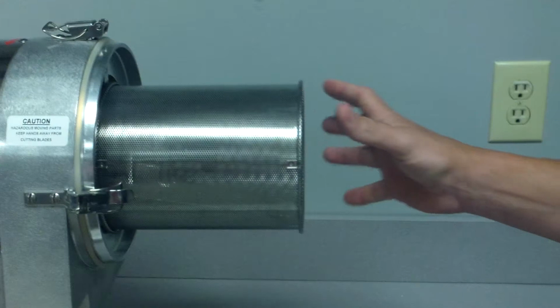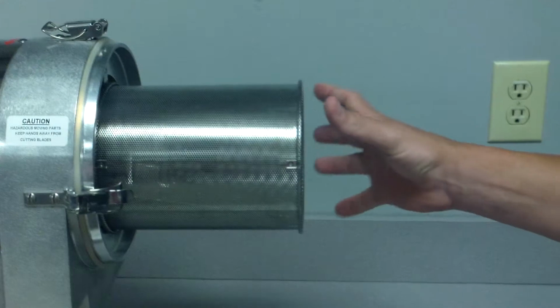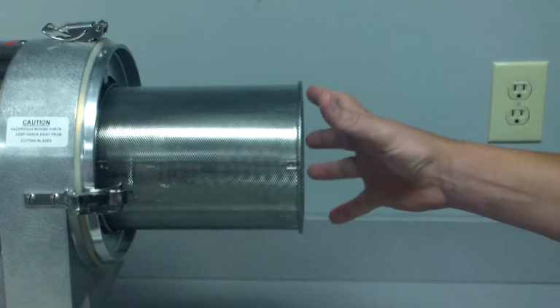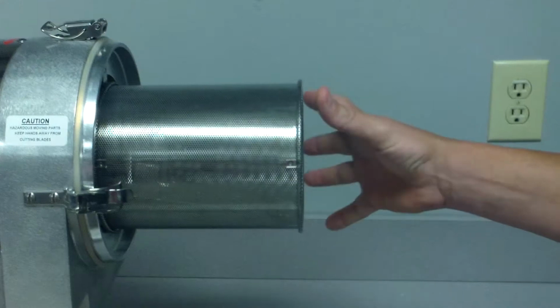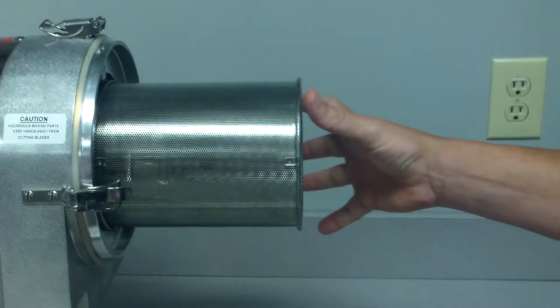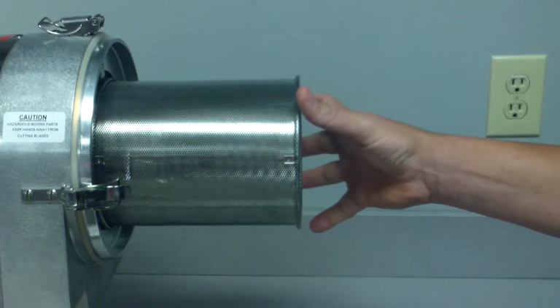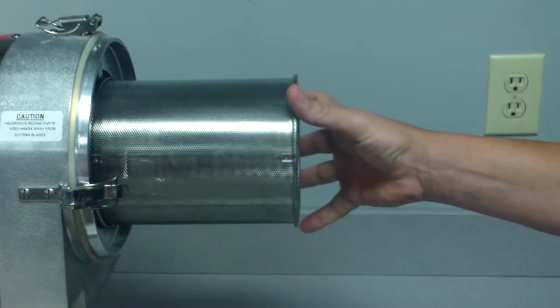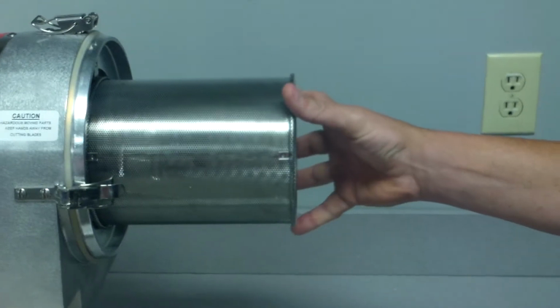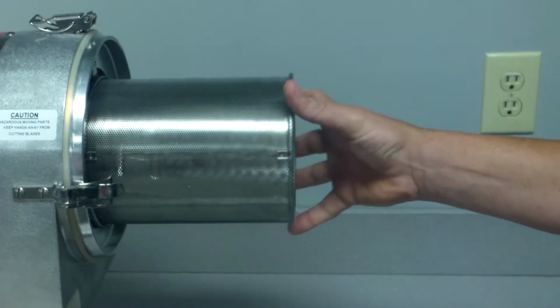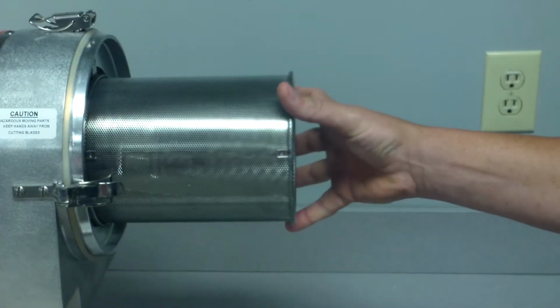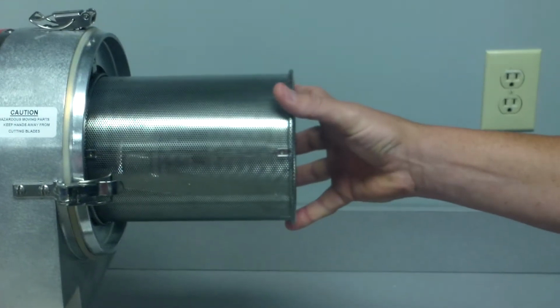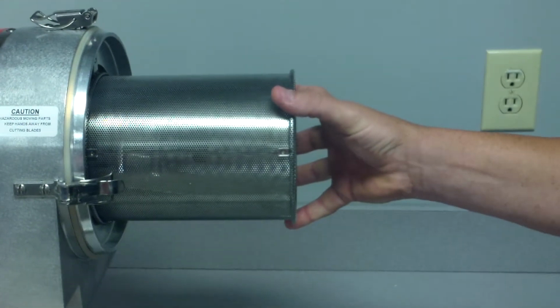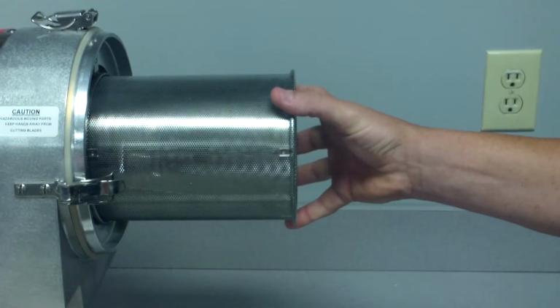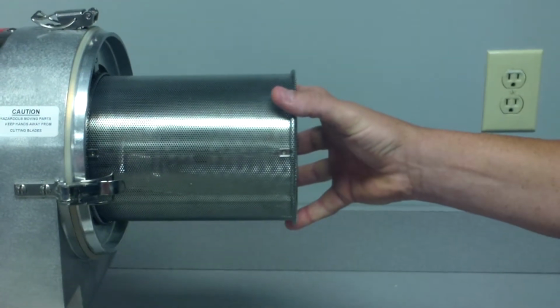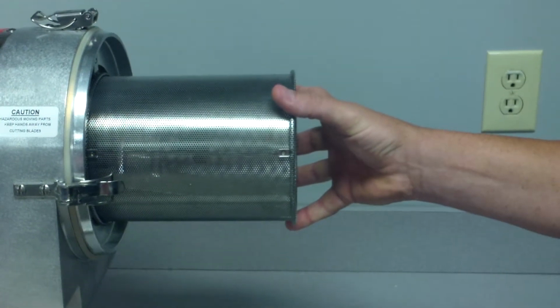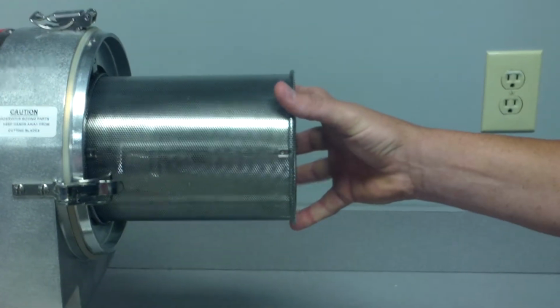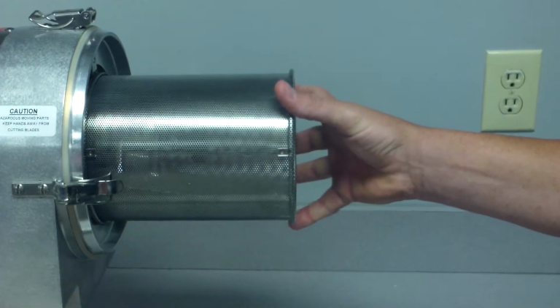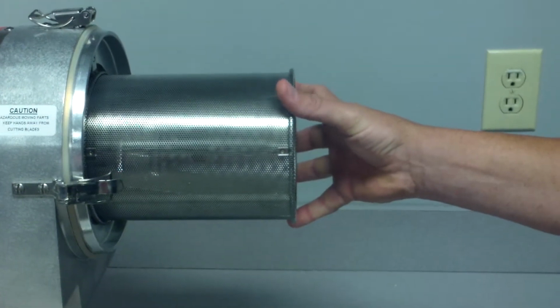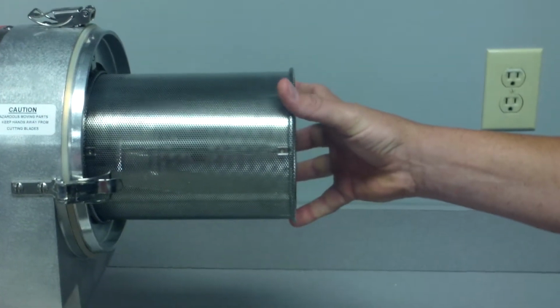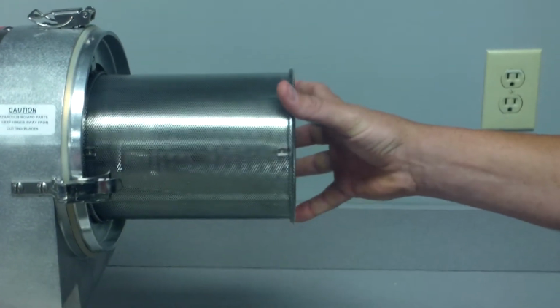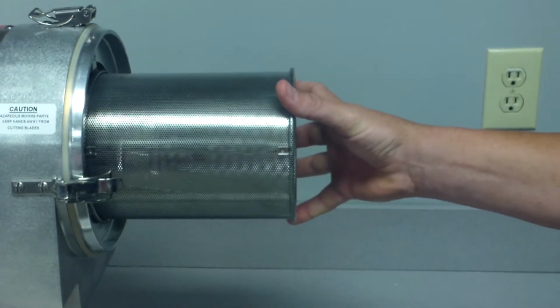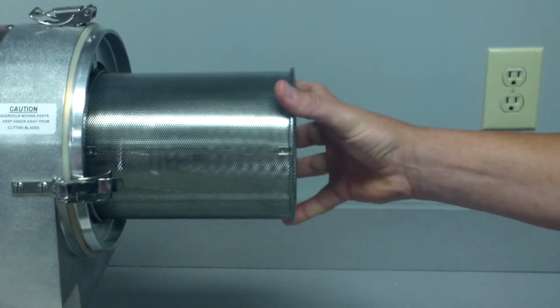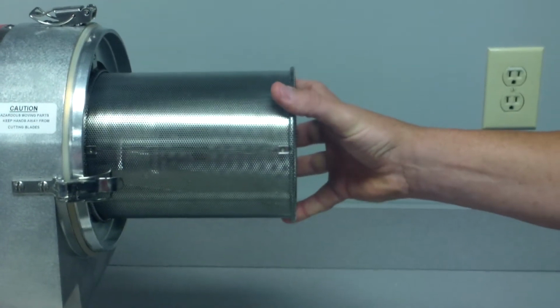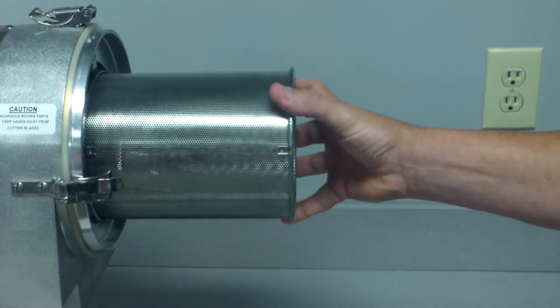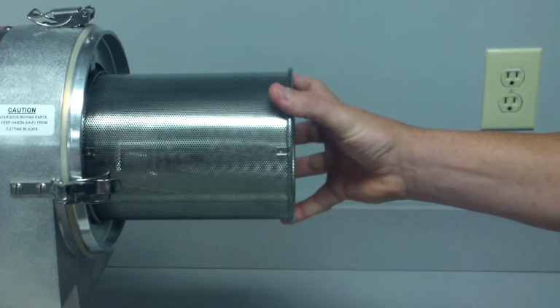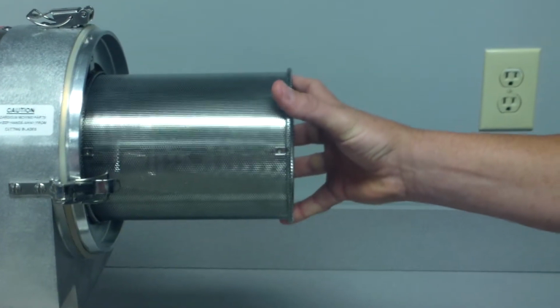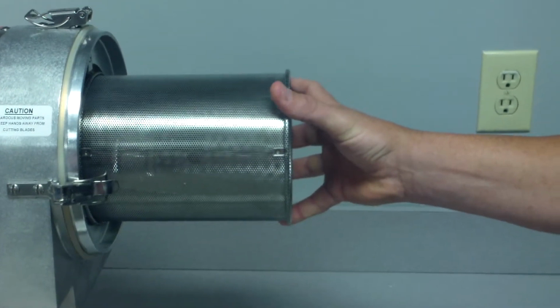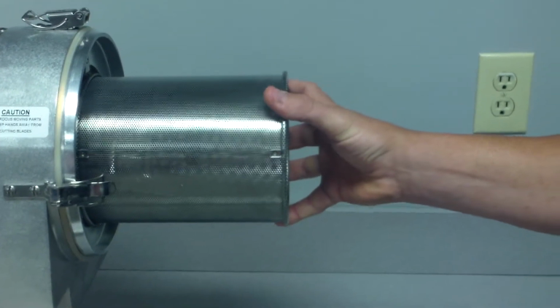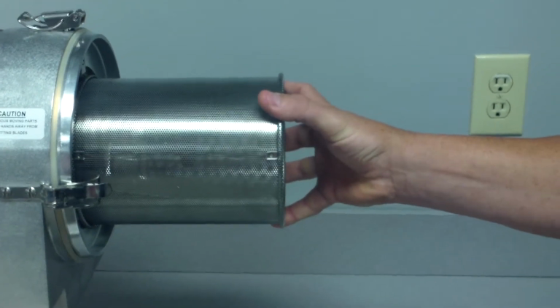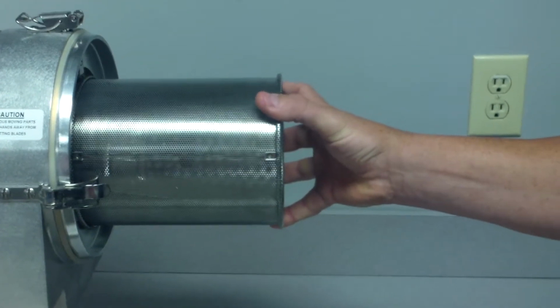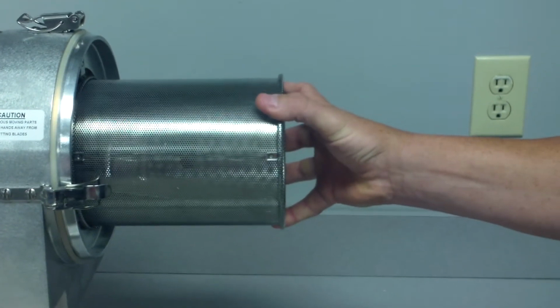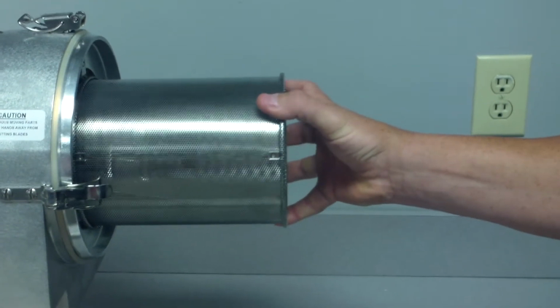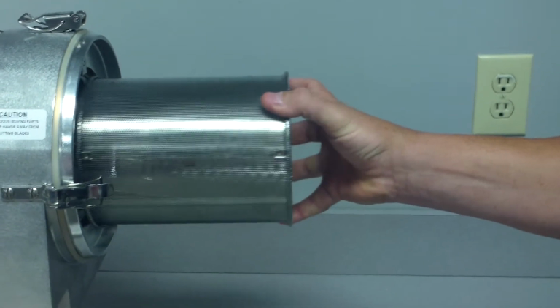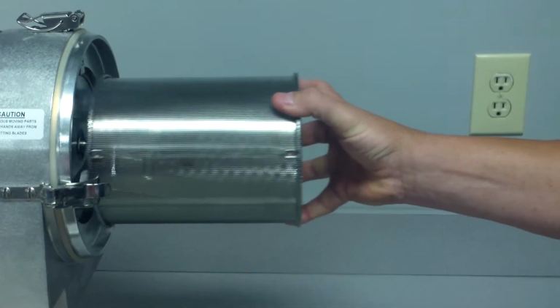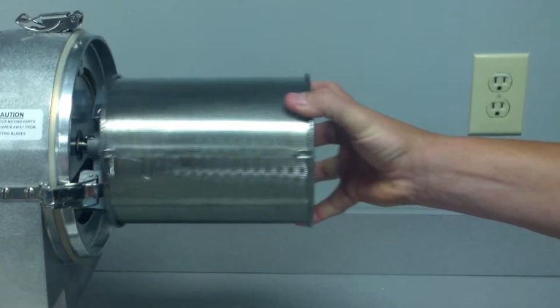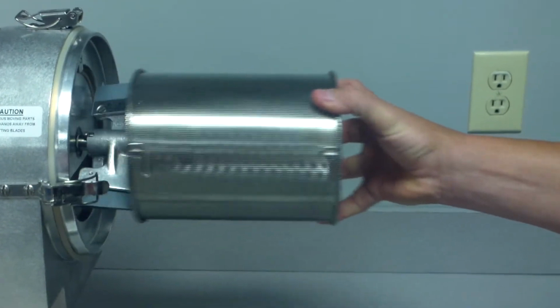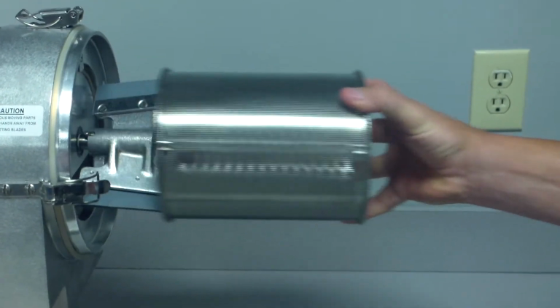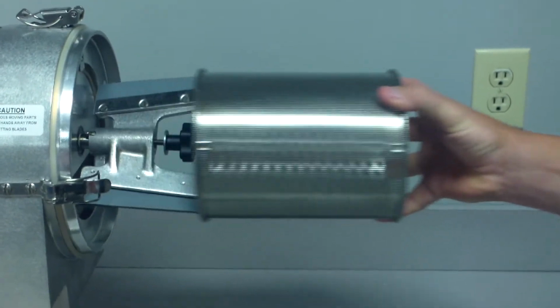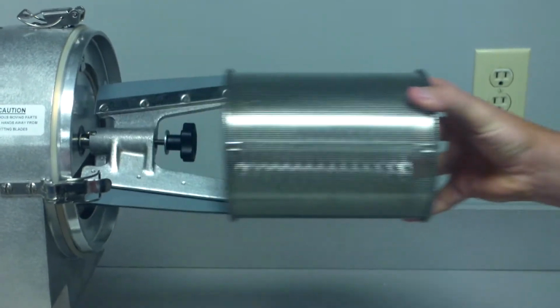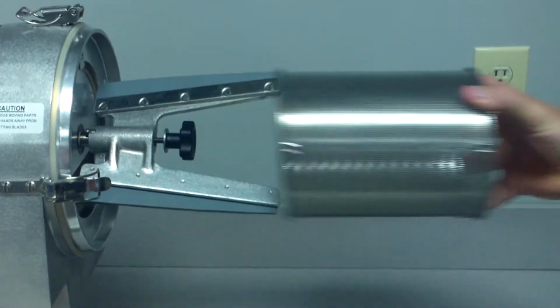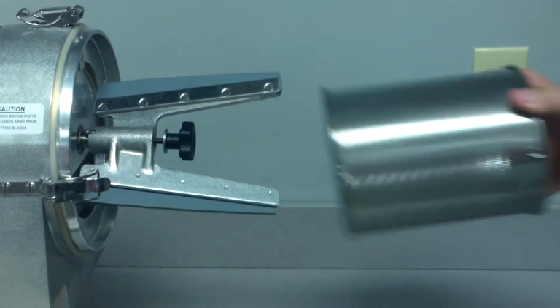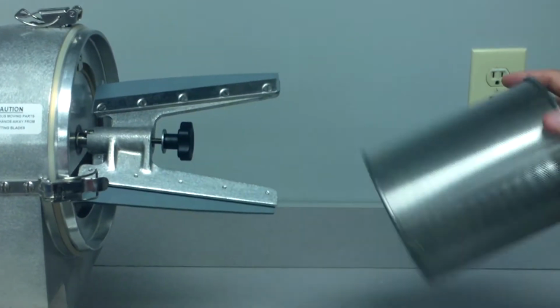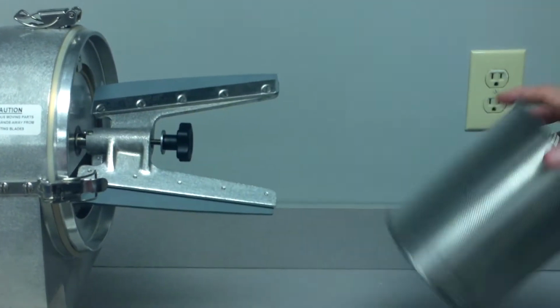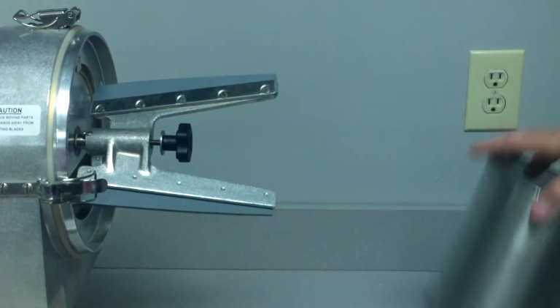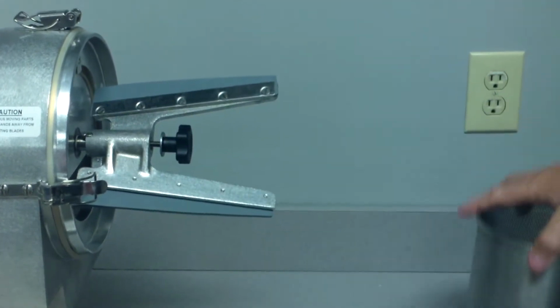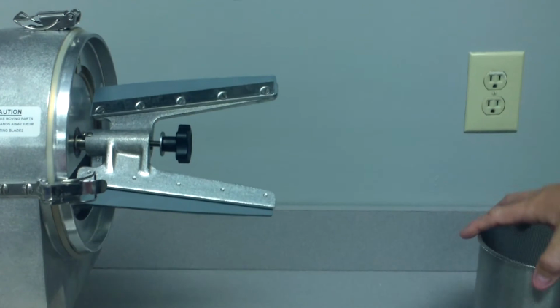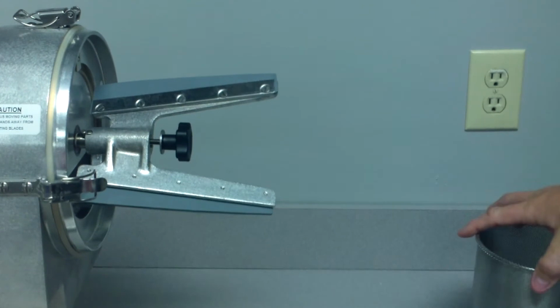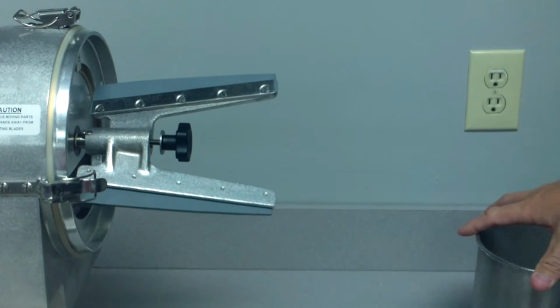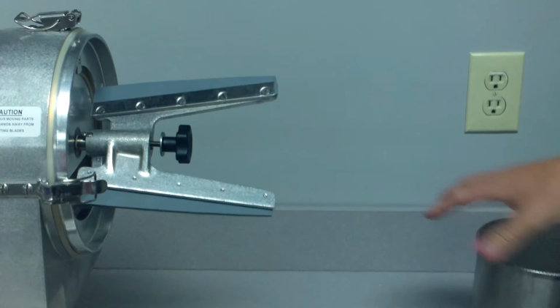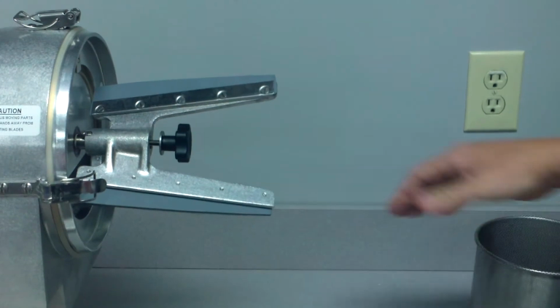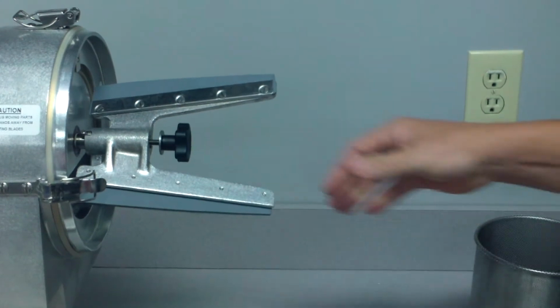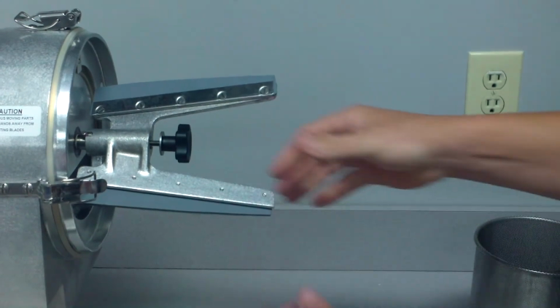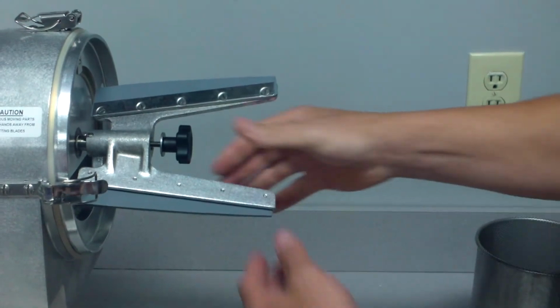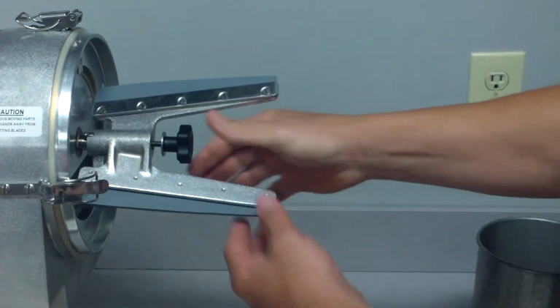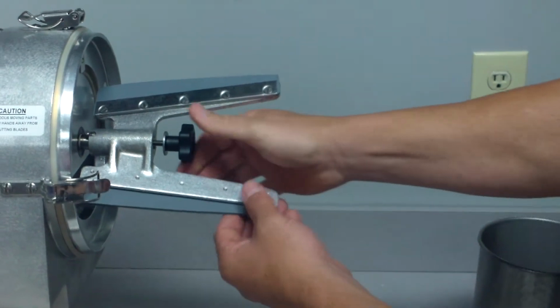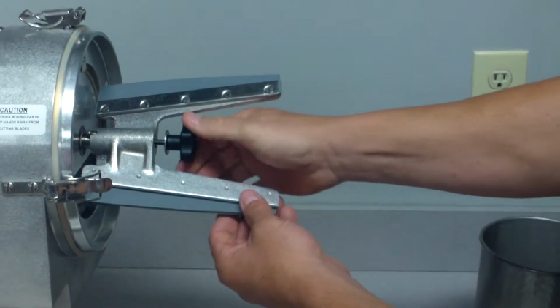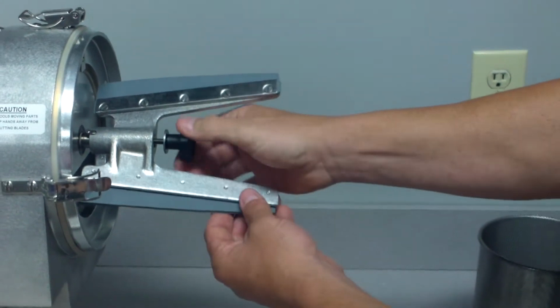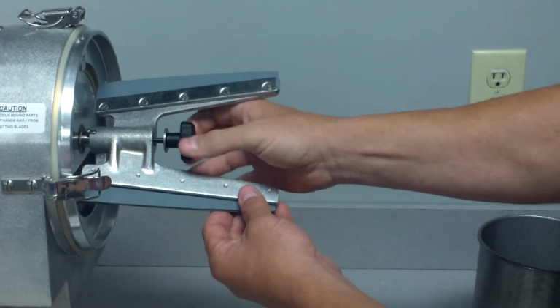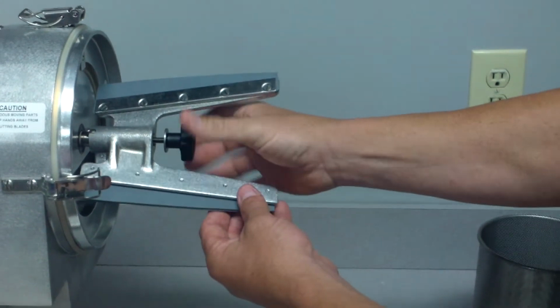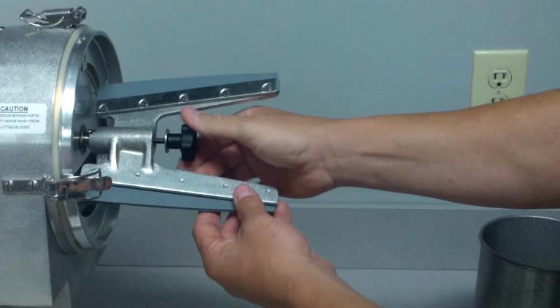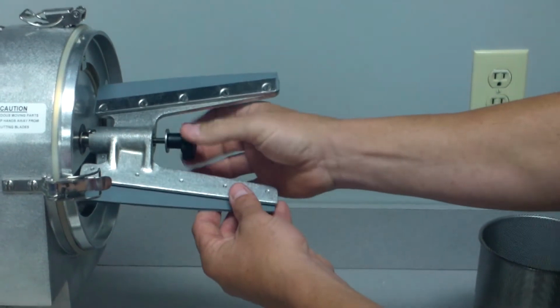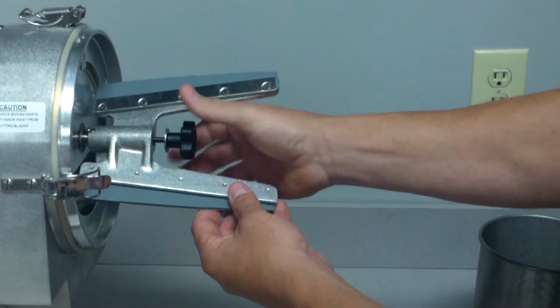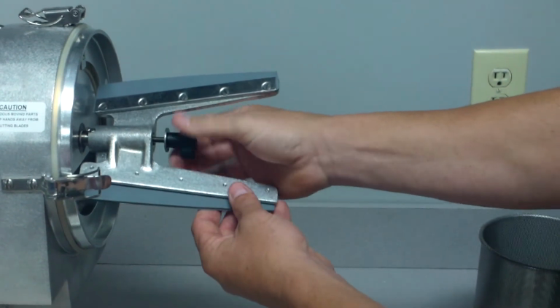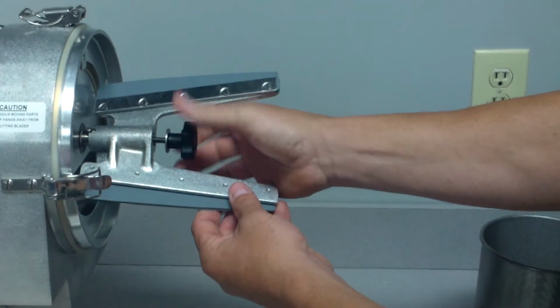We're going to talk about today changing out the blades on the C80 sieve extractor. We removed the basket and undo the bolt.